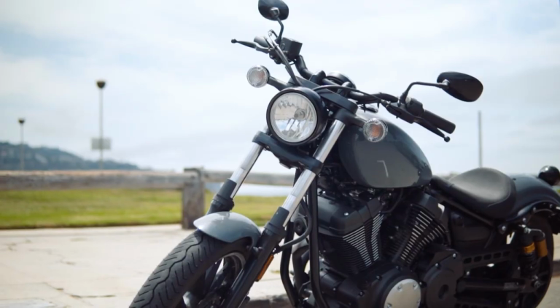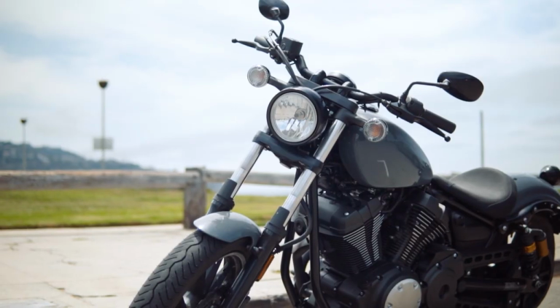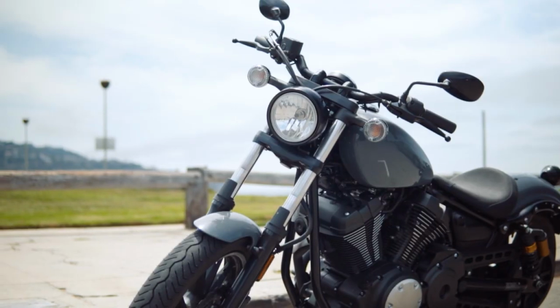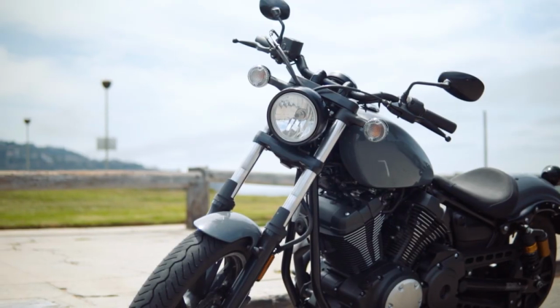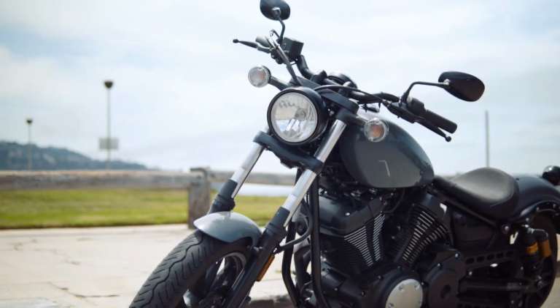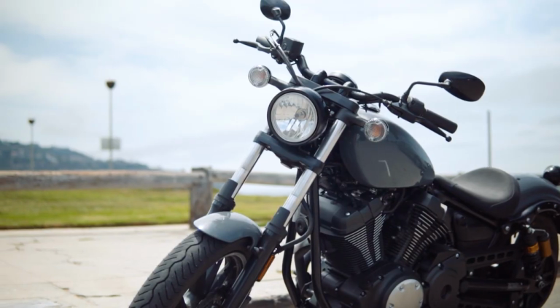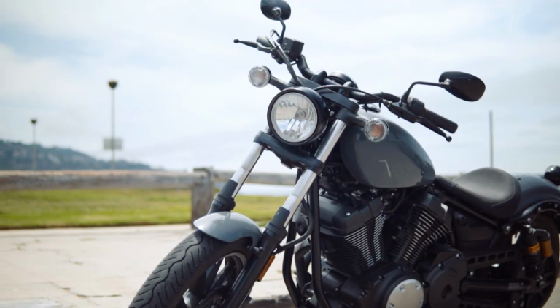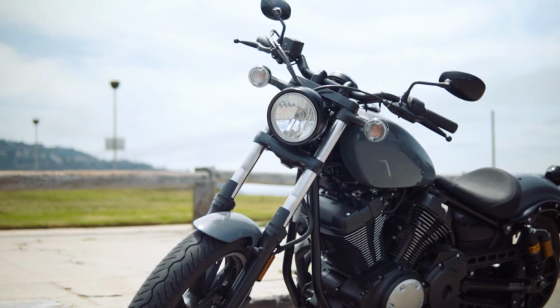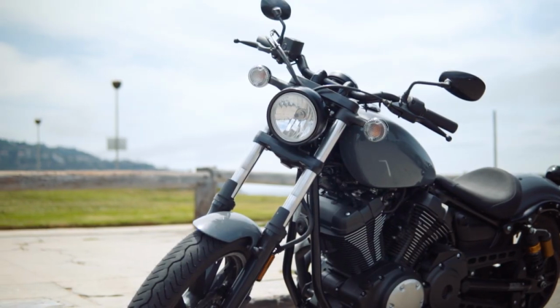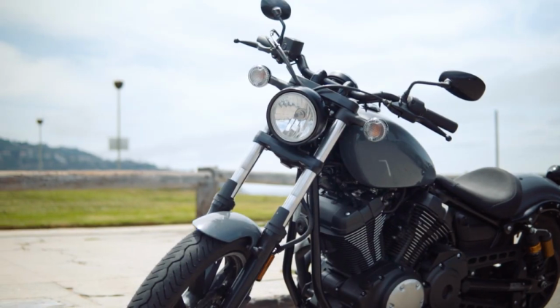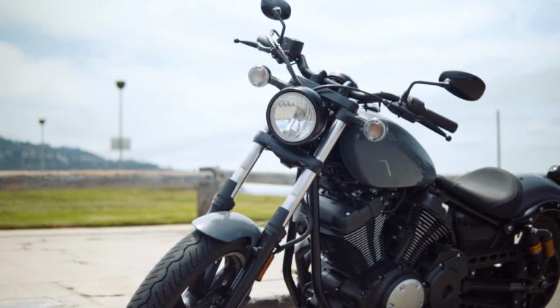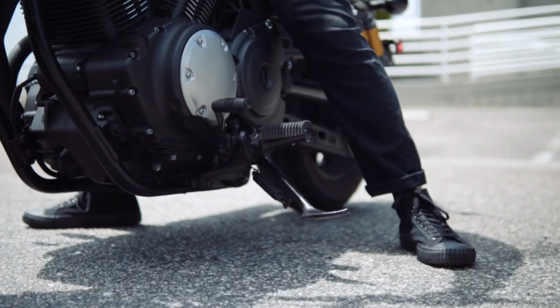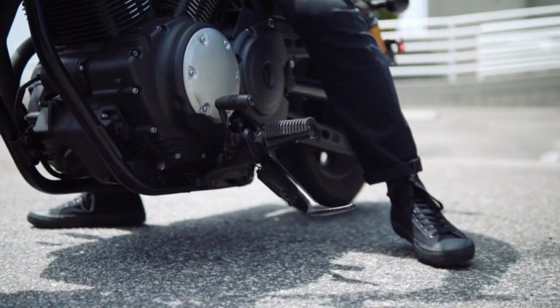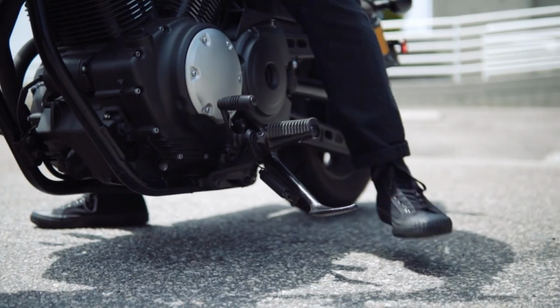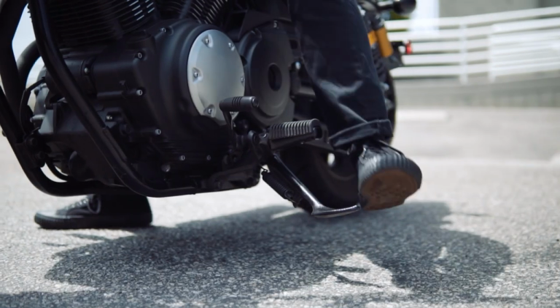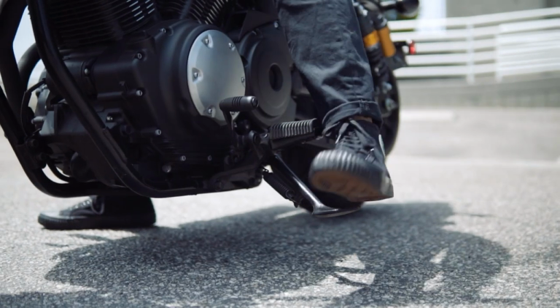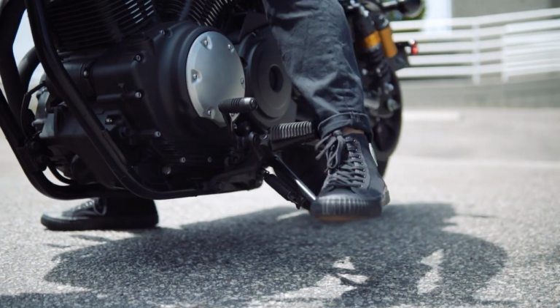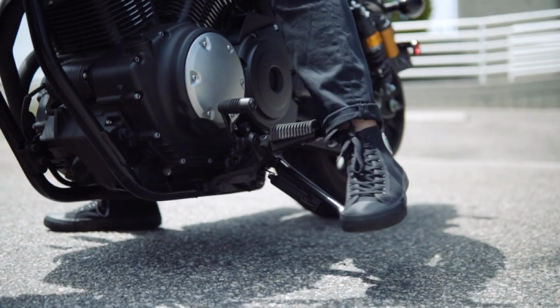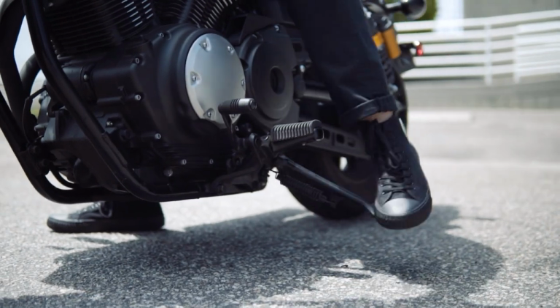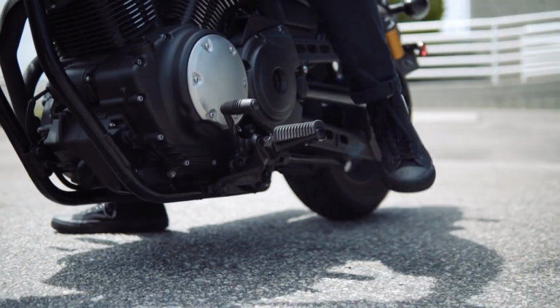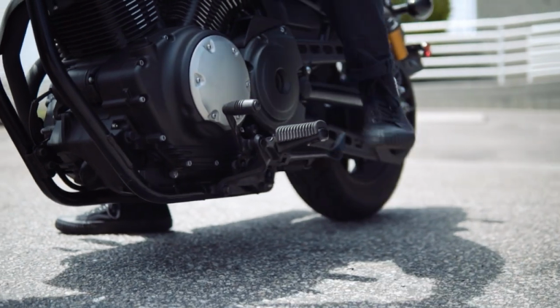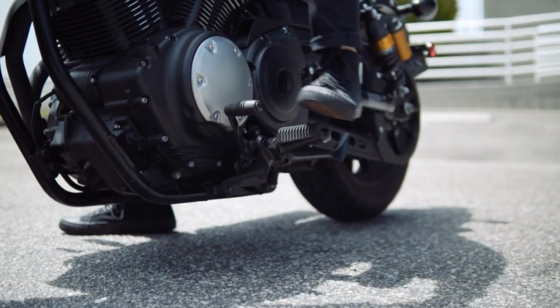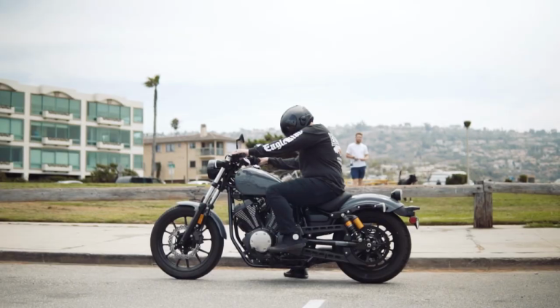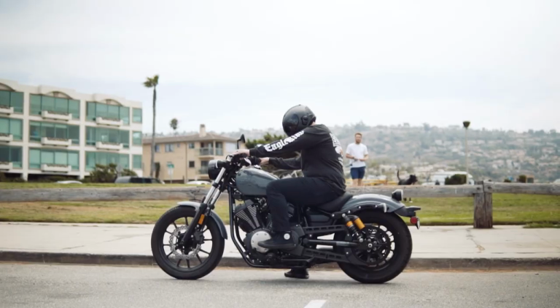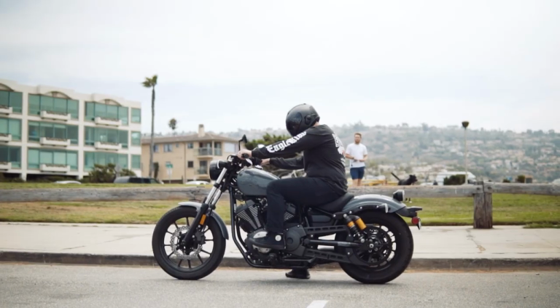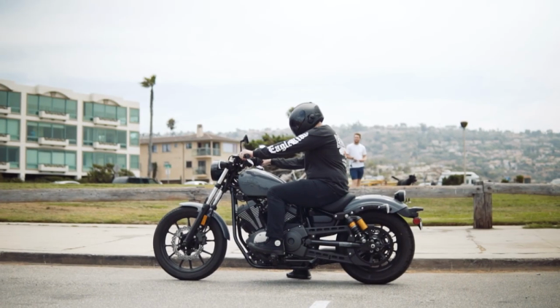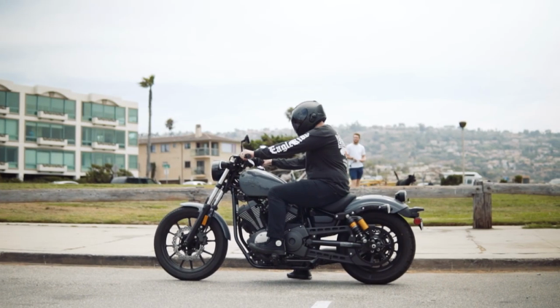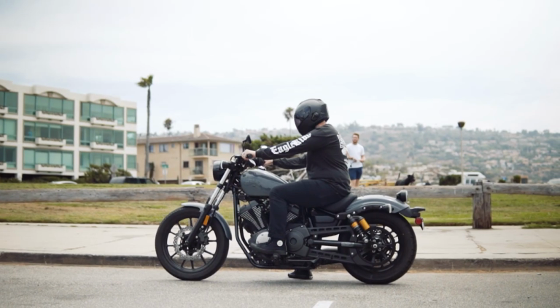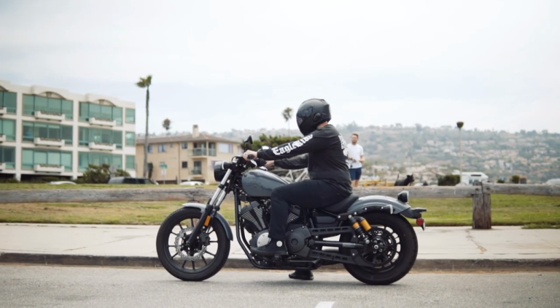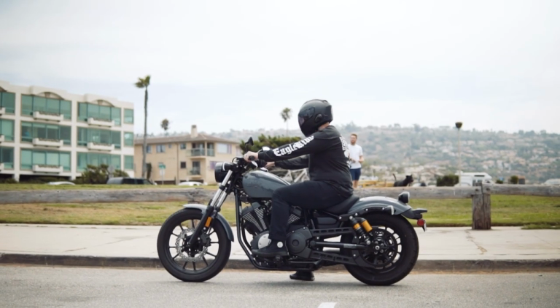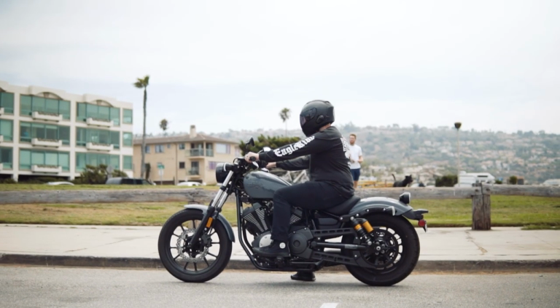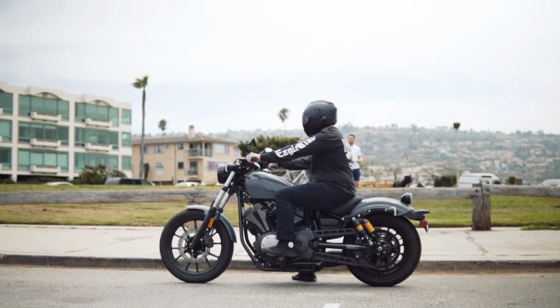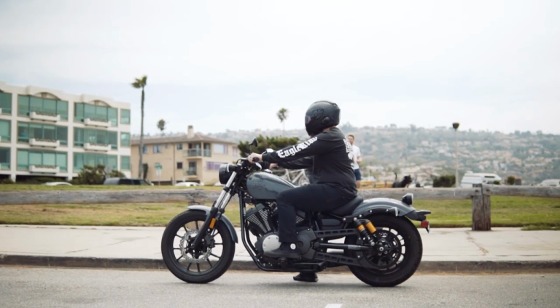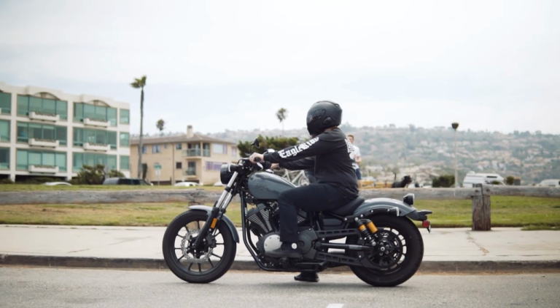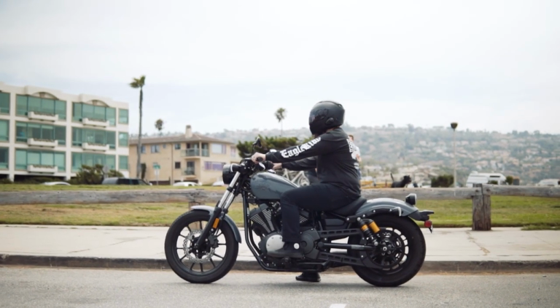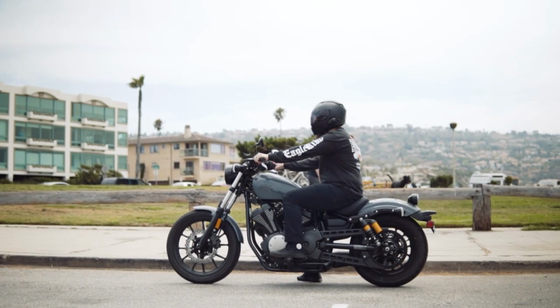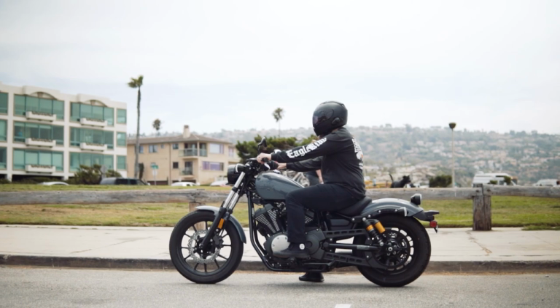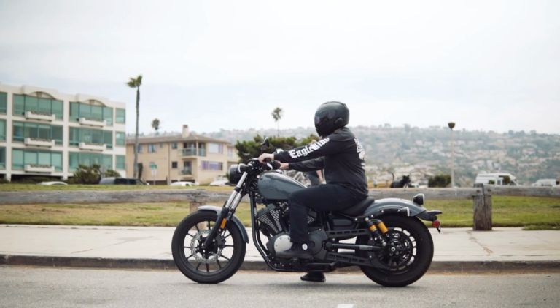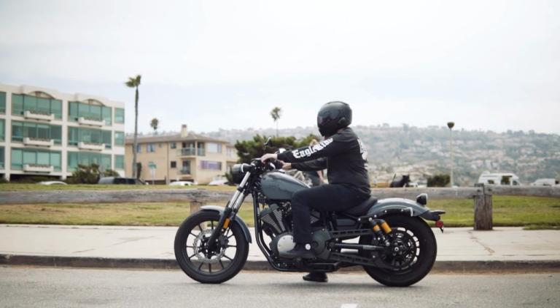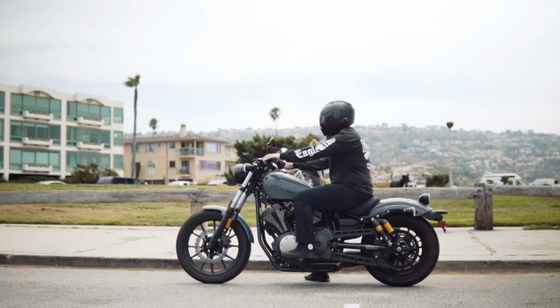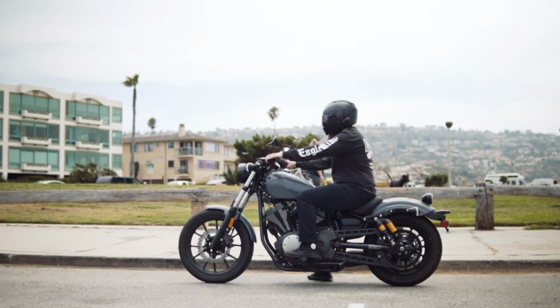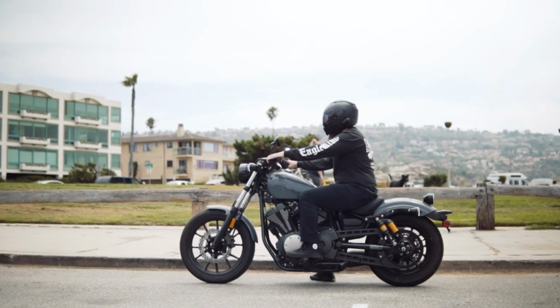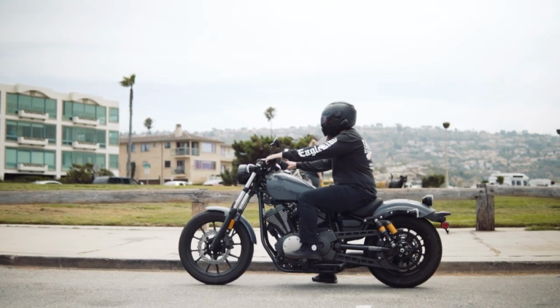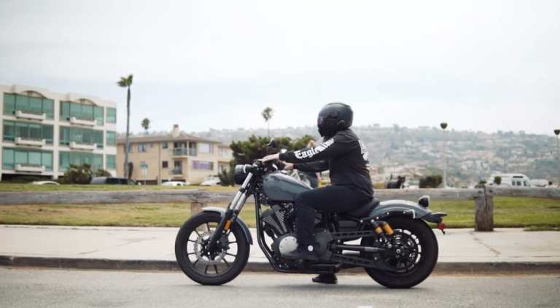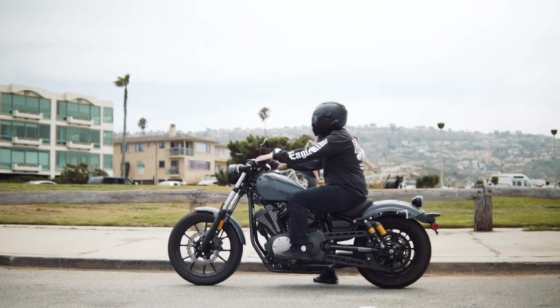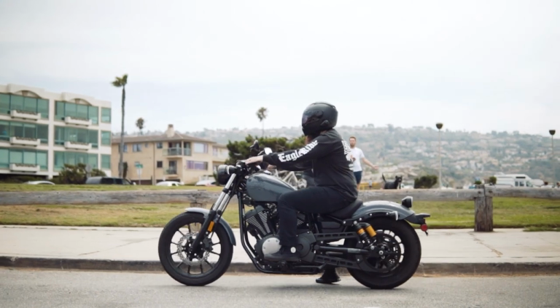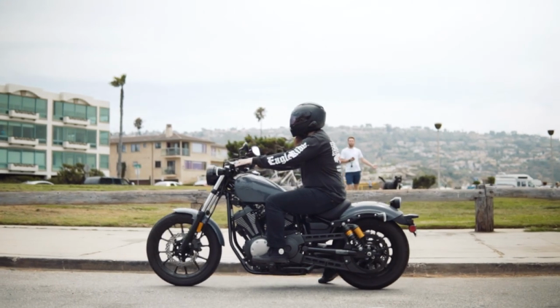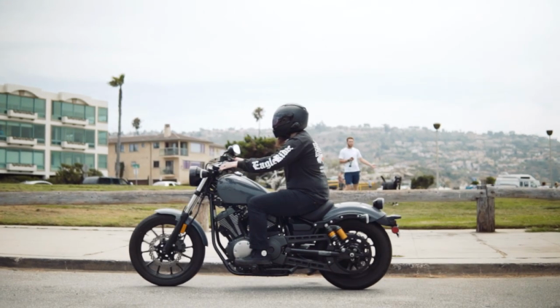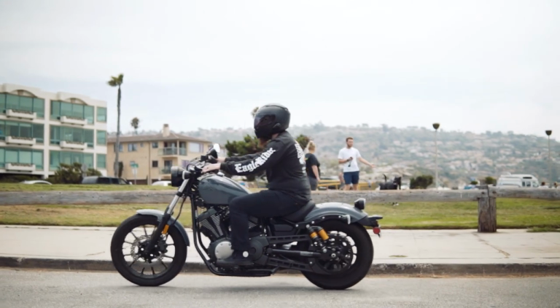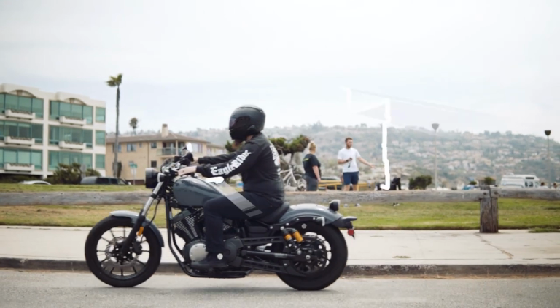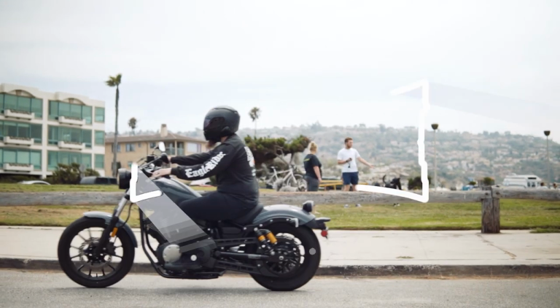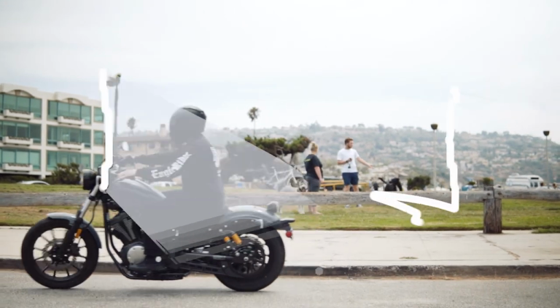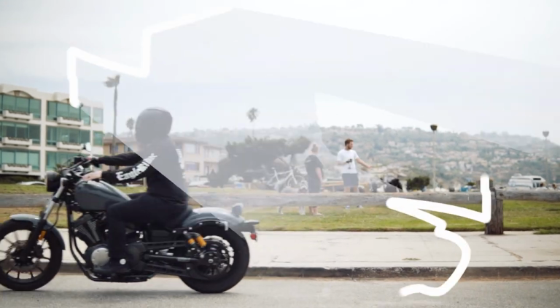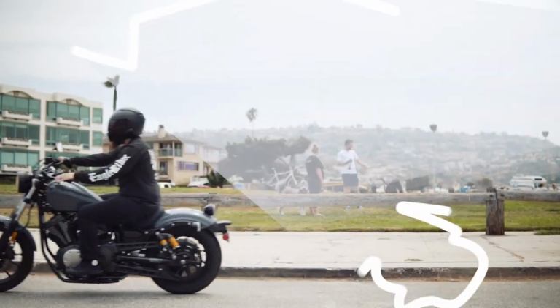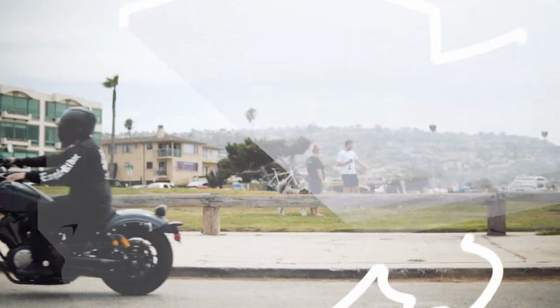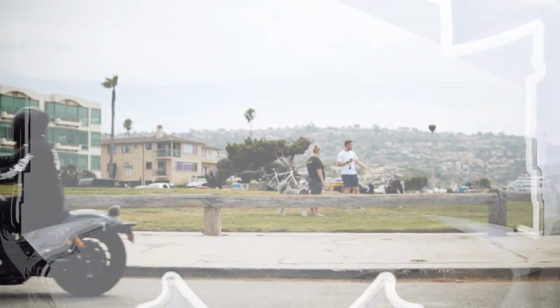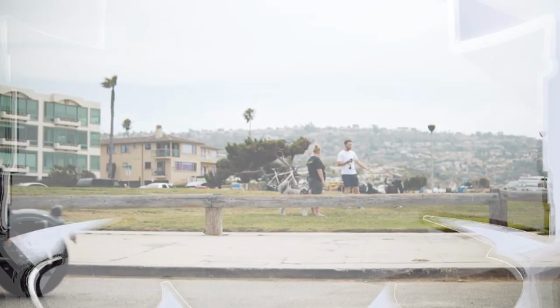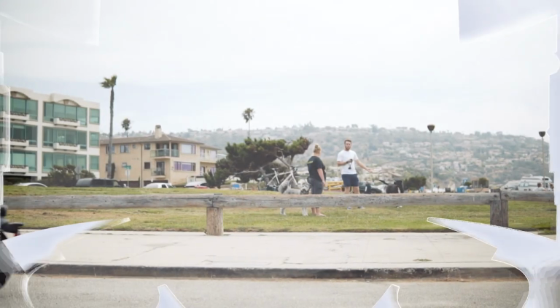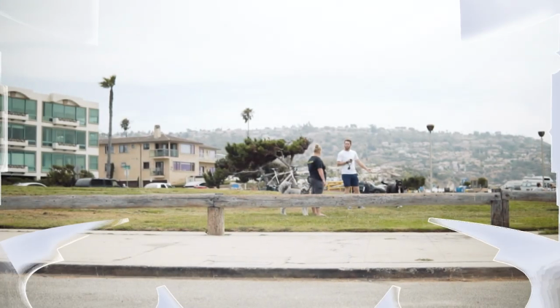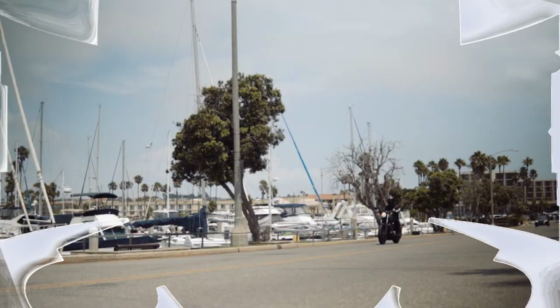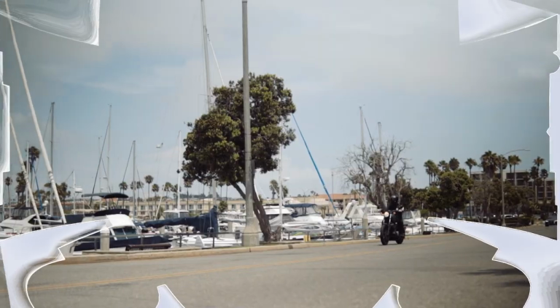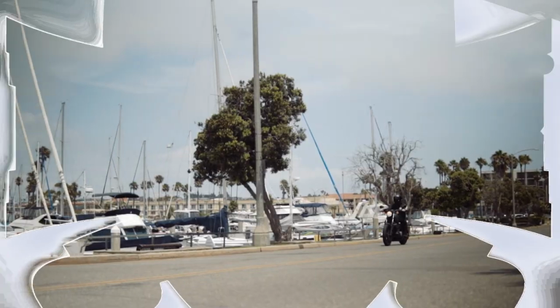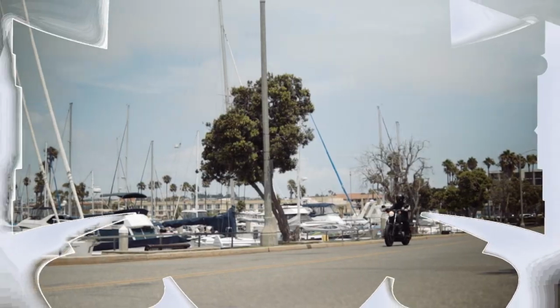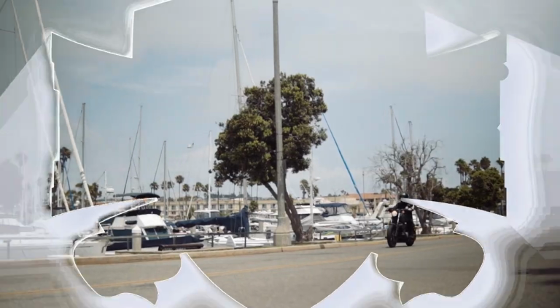Inspired by tradition and built for performance, the Yamaha Bolt R-spec is definitely one notch that you'll want to add to your touring belt.